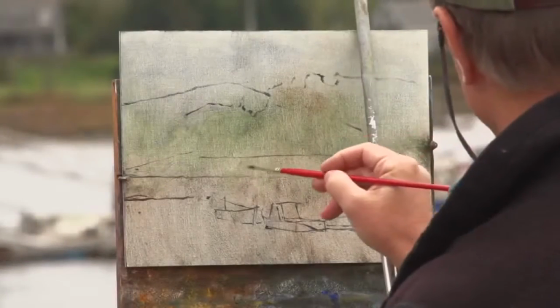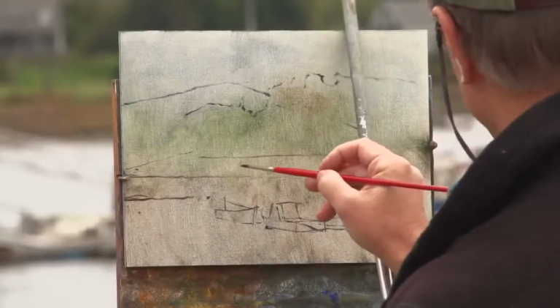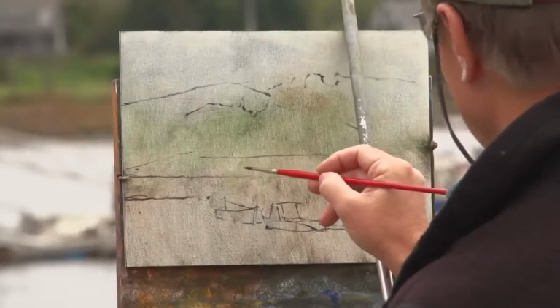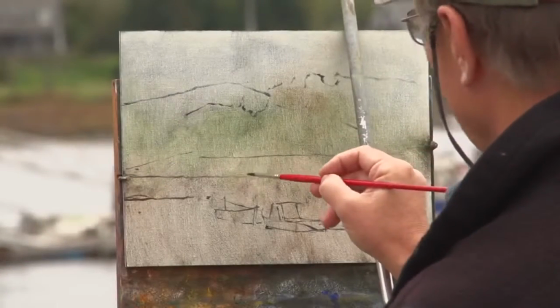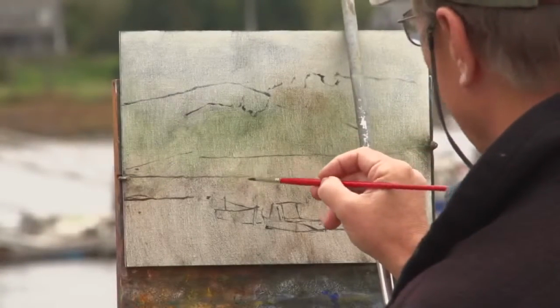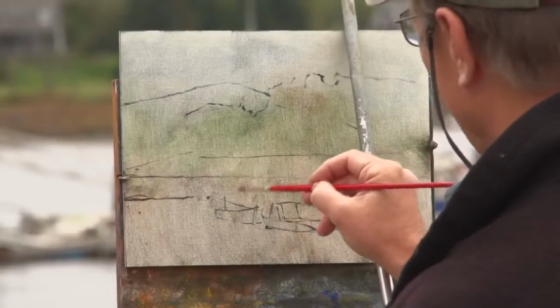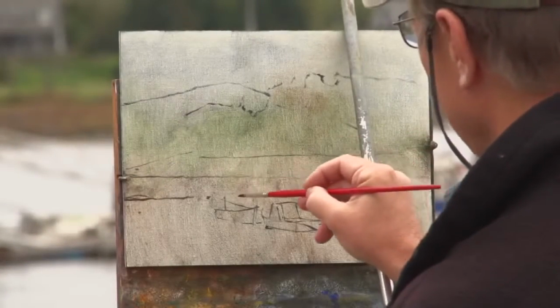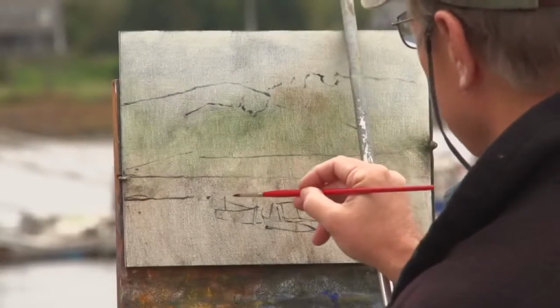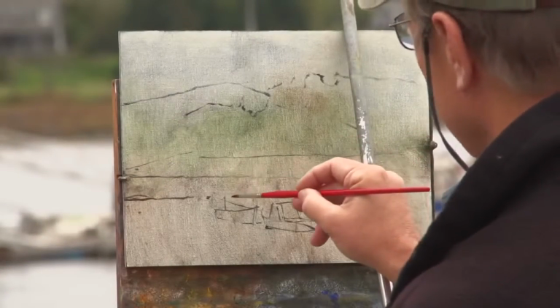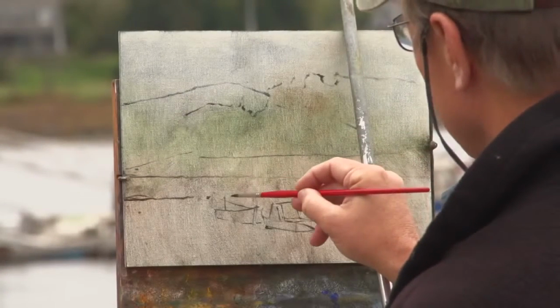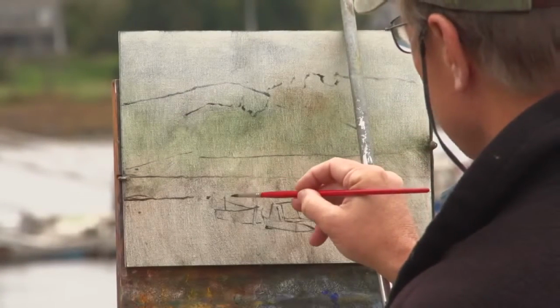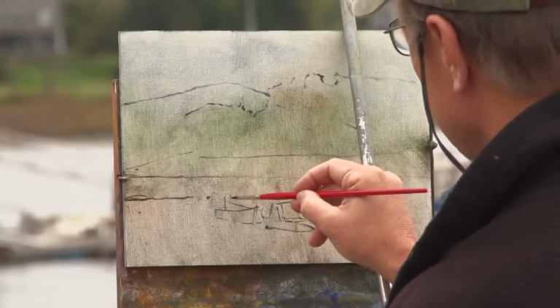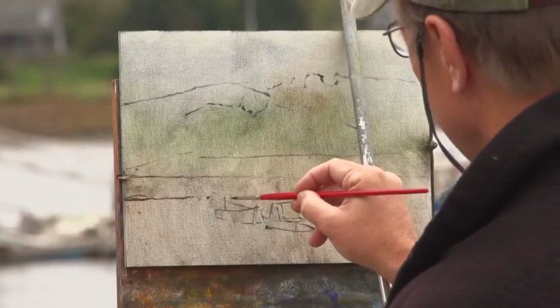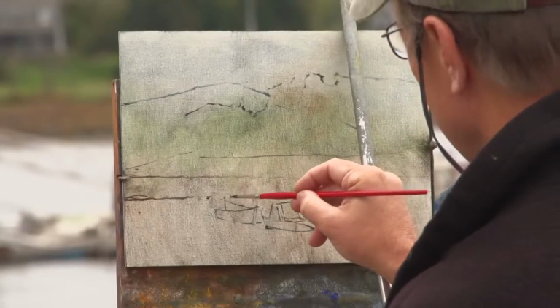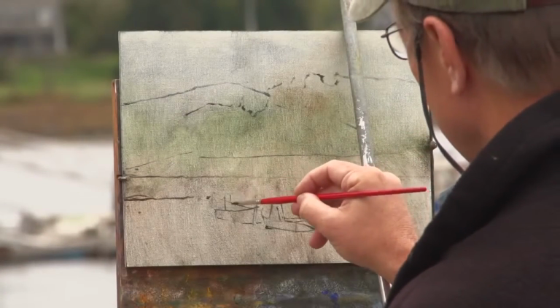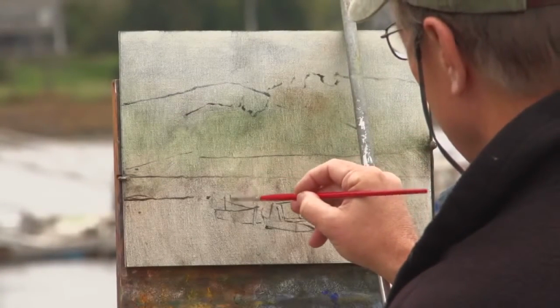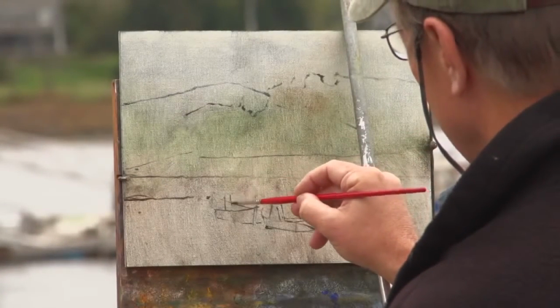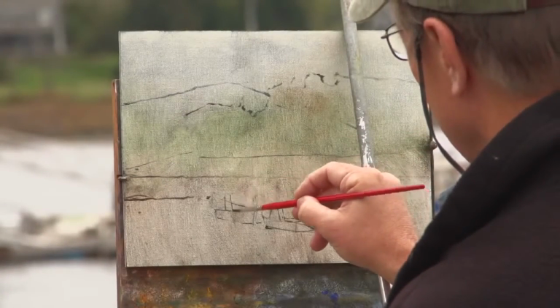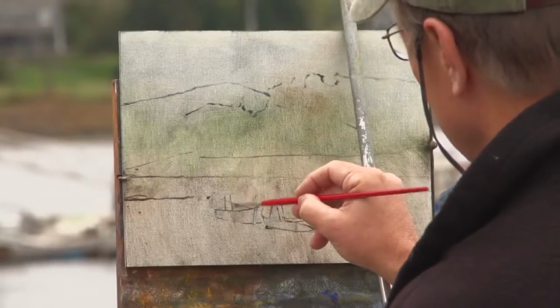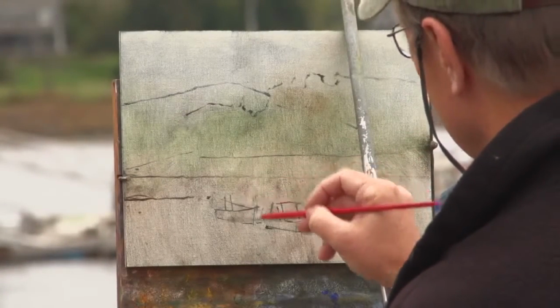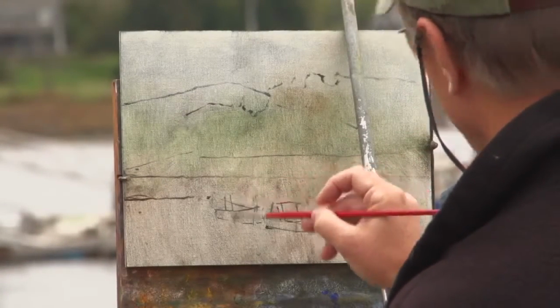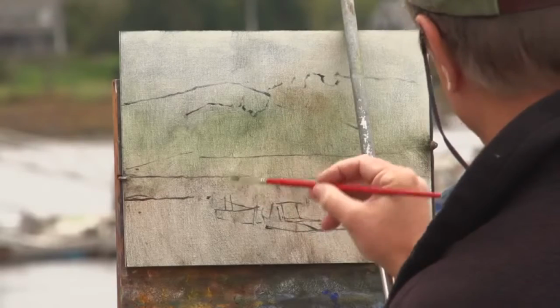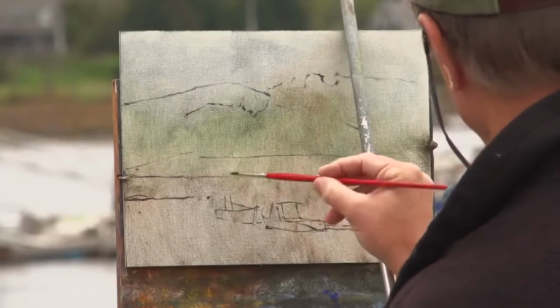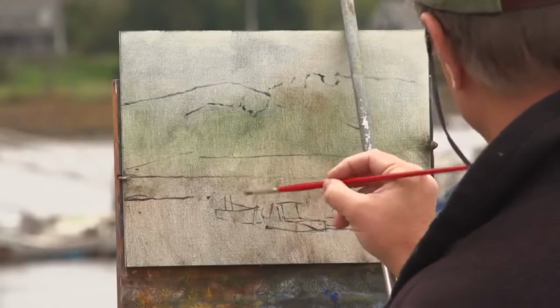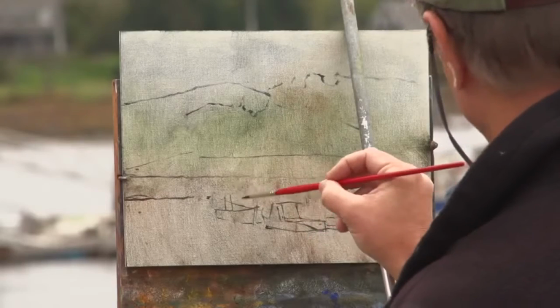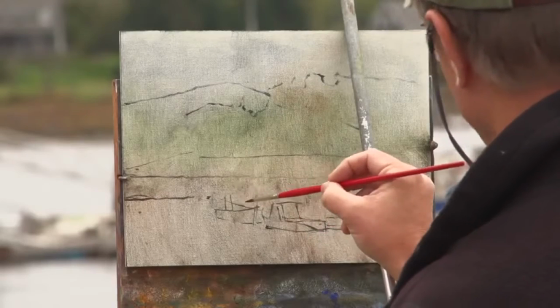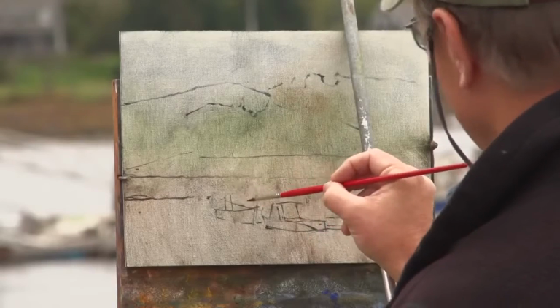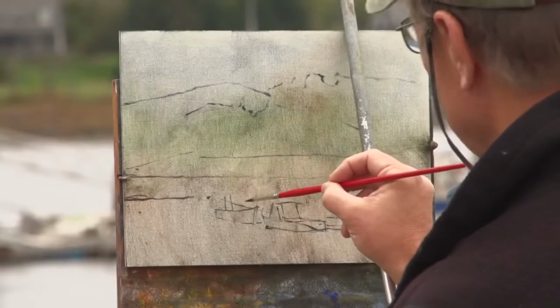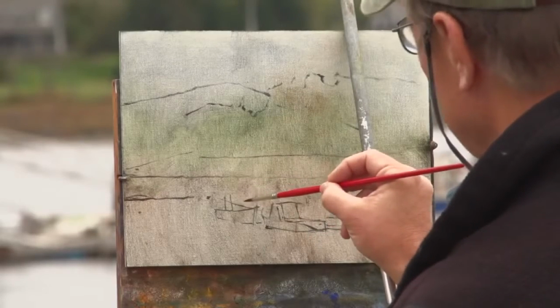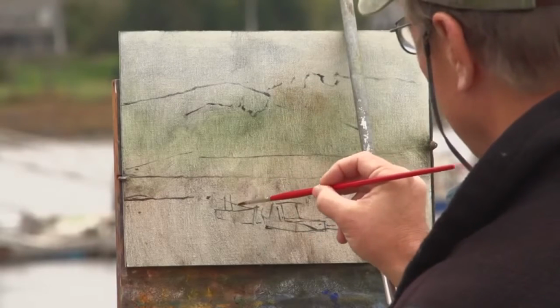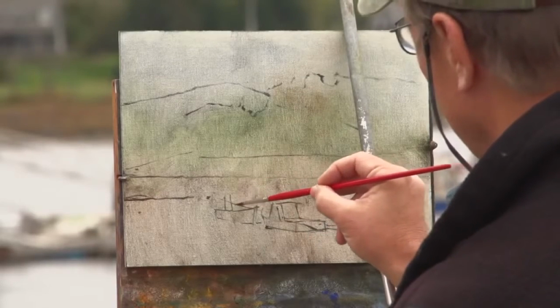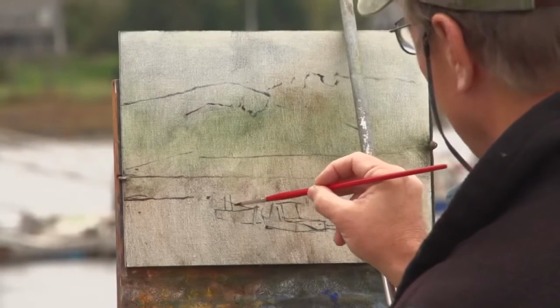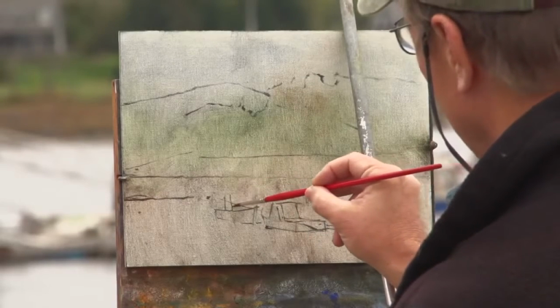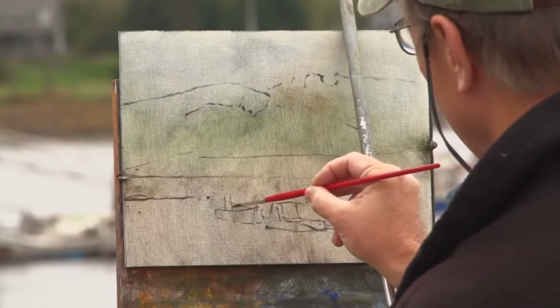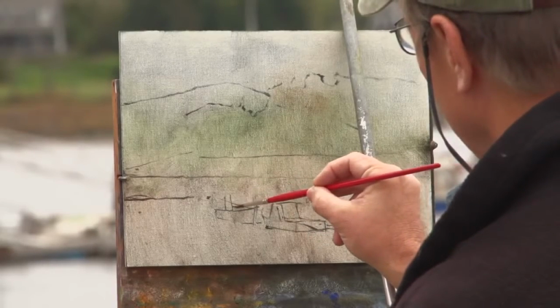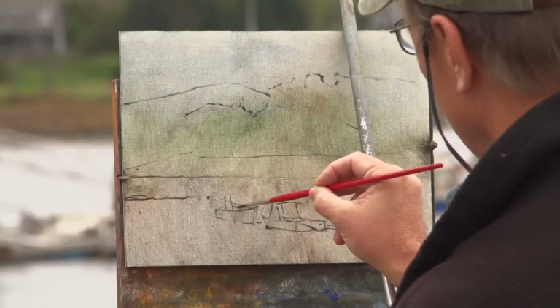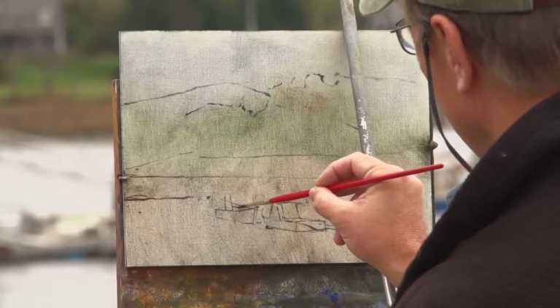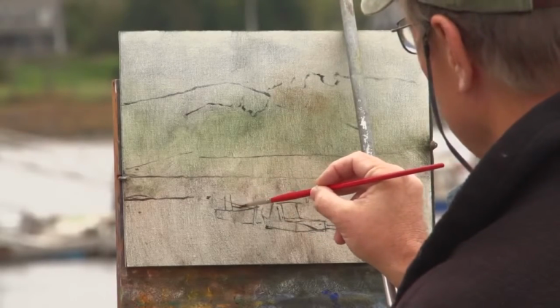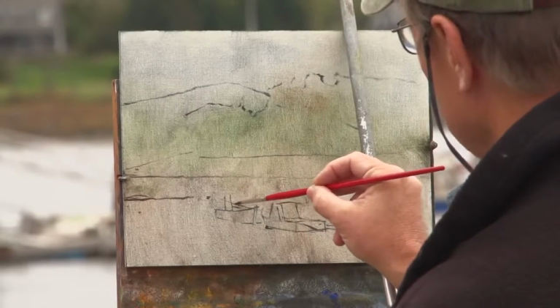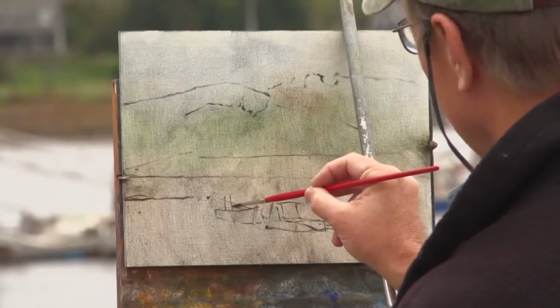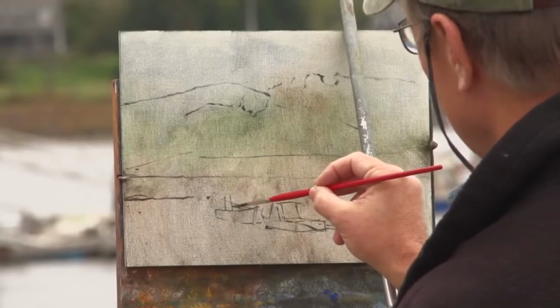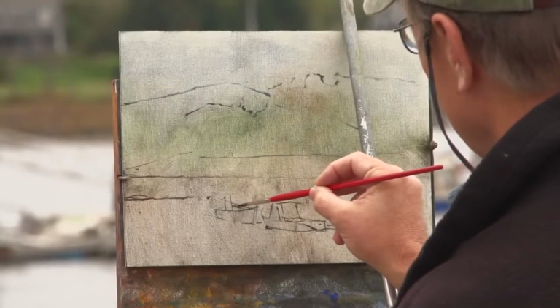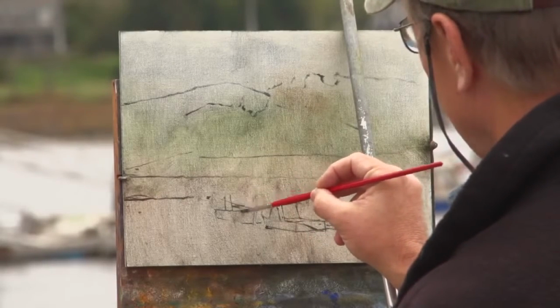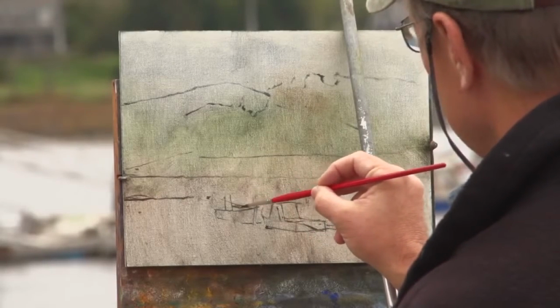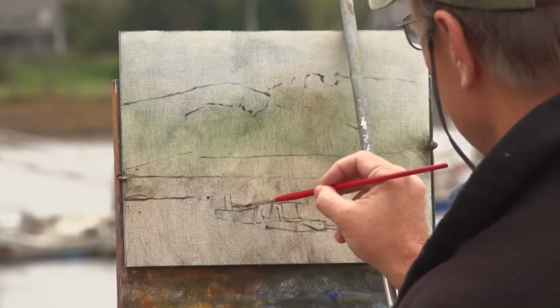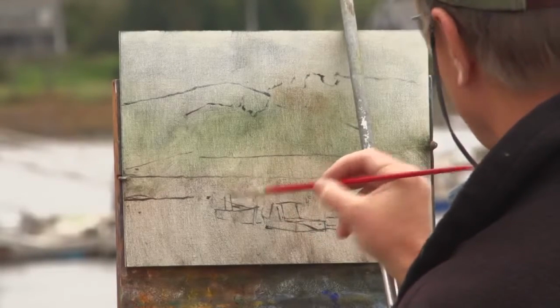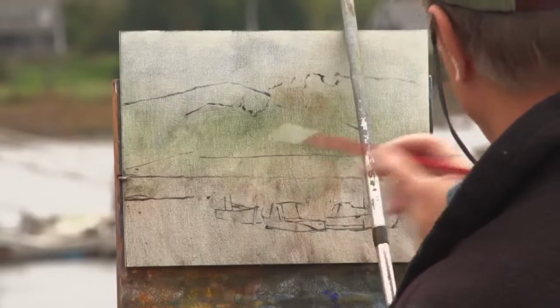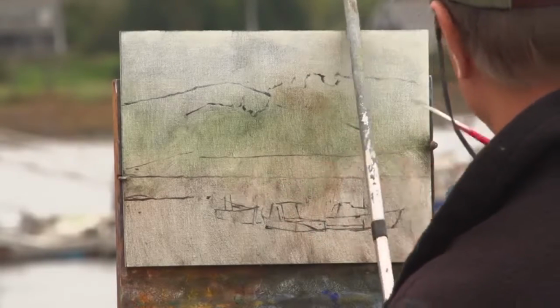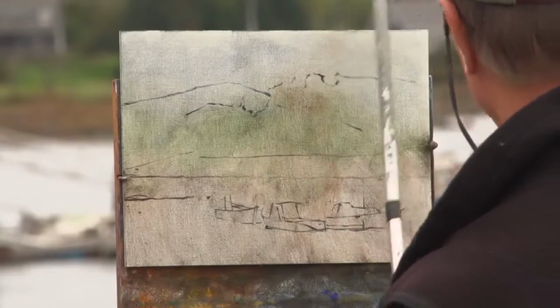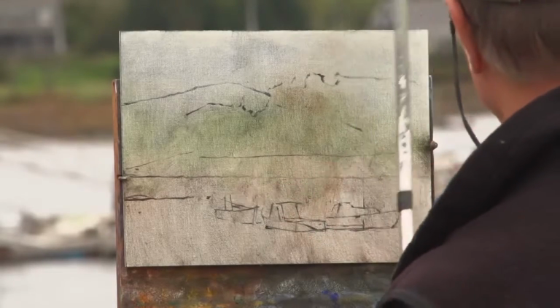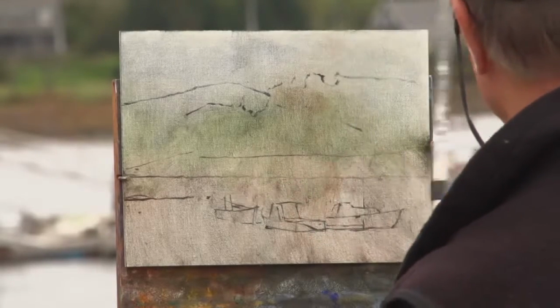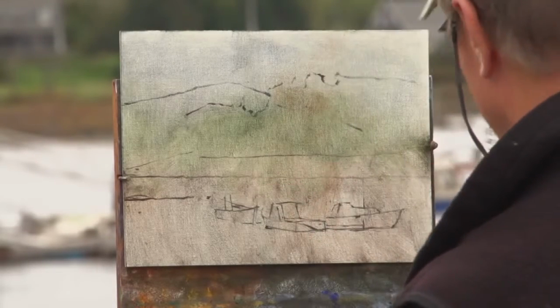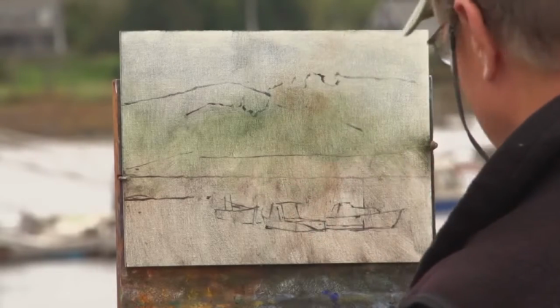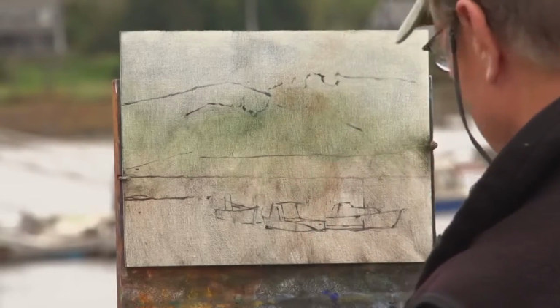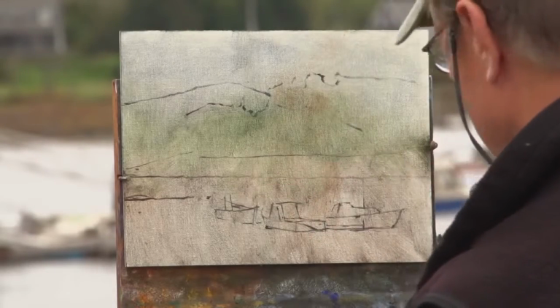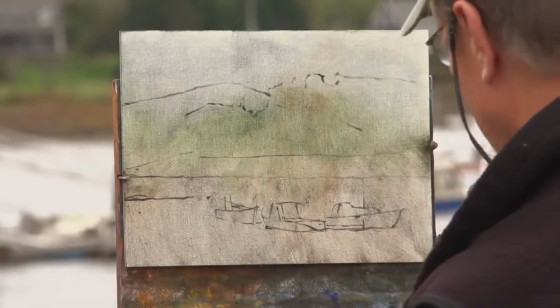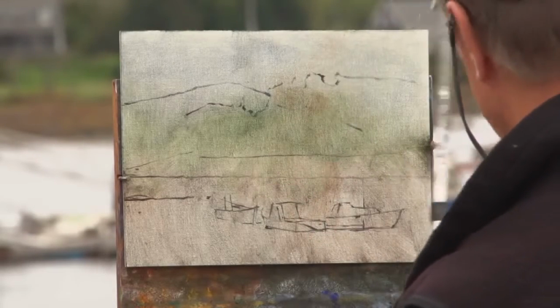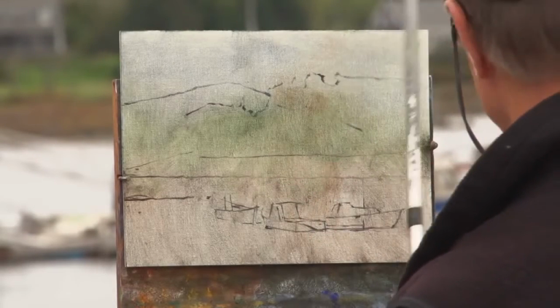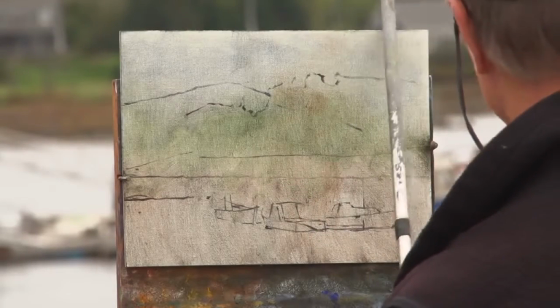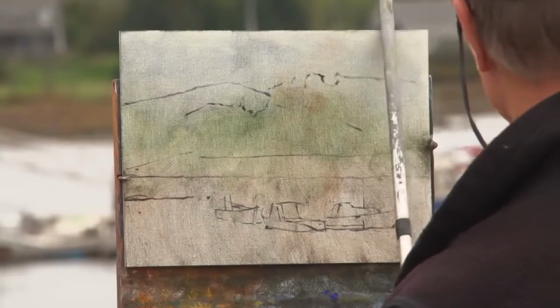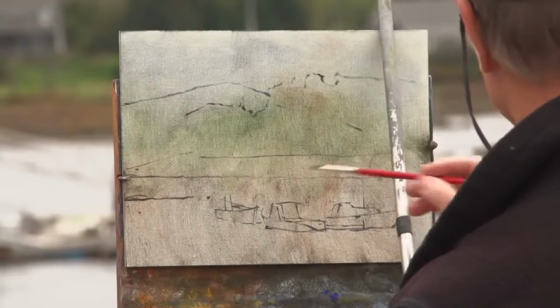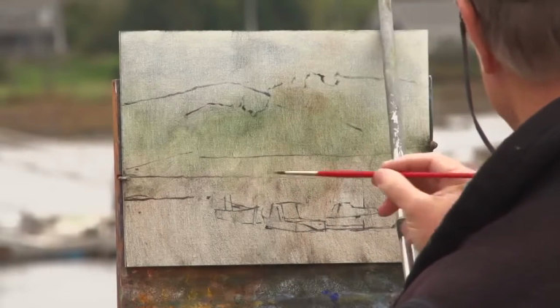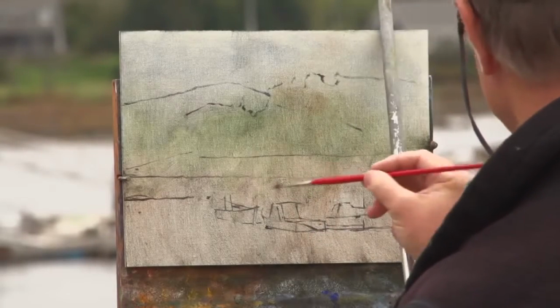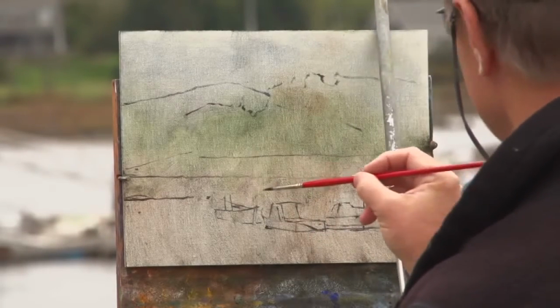Developing your drawing skills is so important, particularly when you're dealing with something that has some complicated features like sailing vessels.